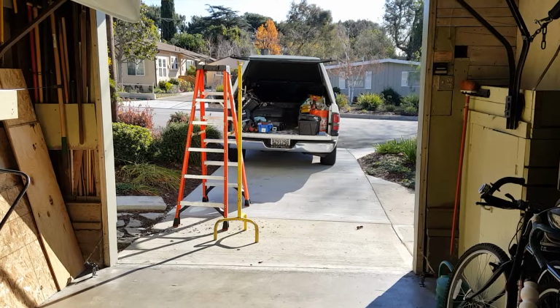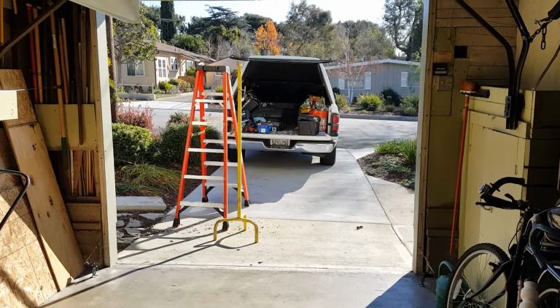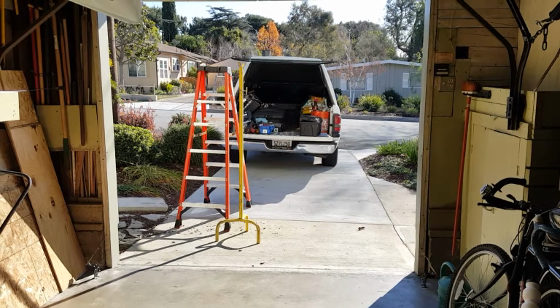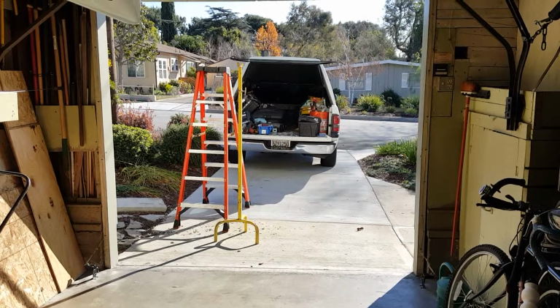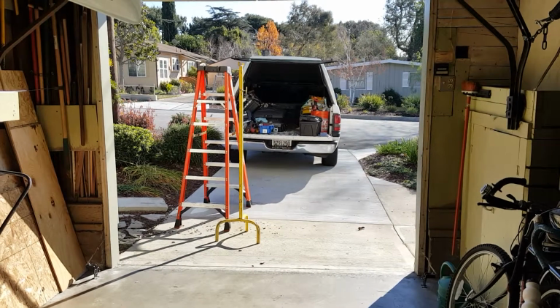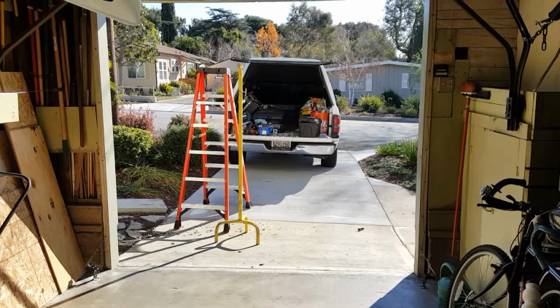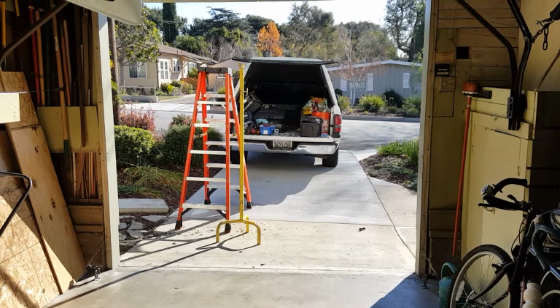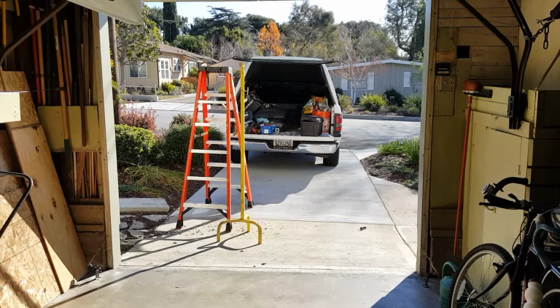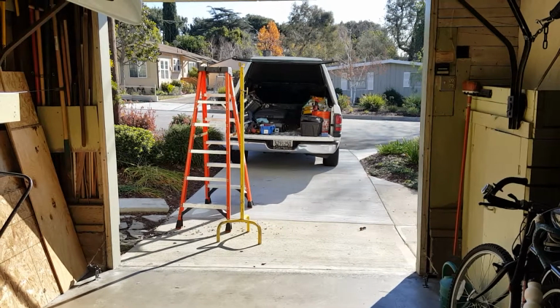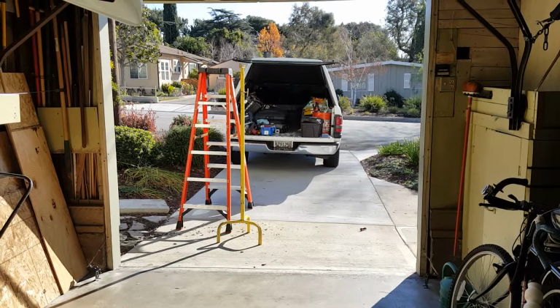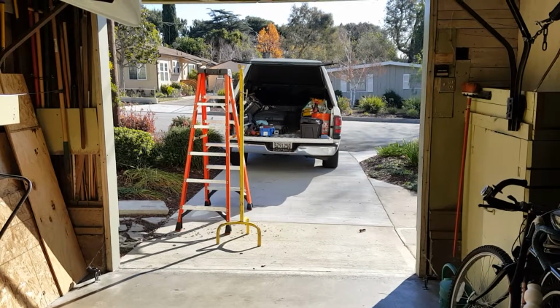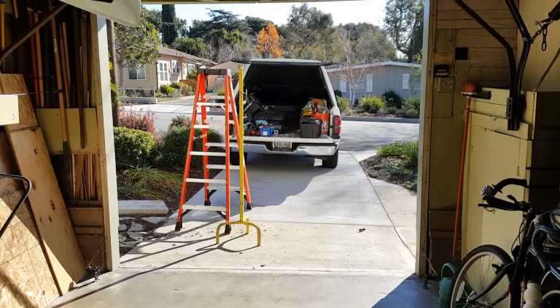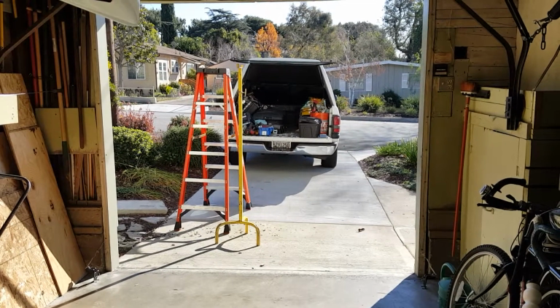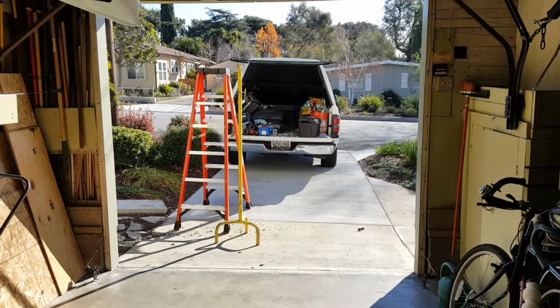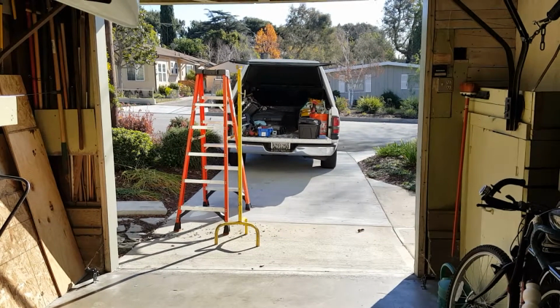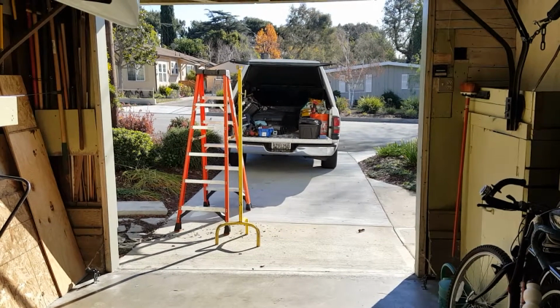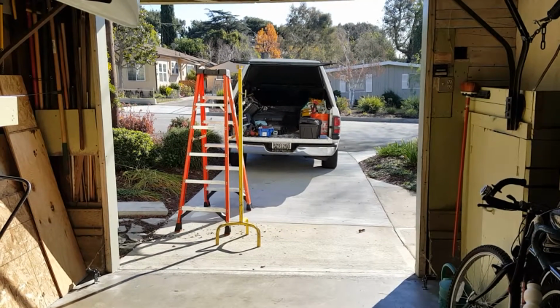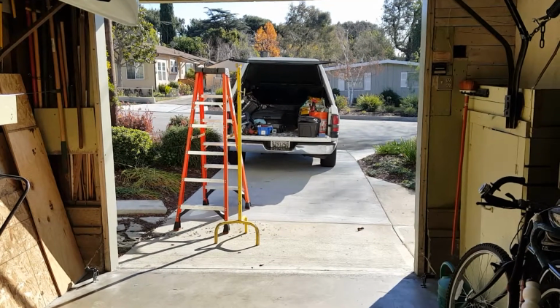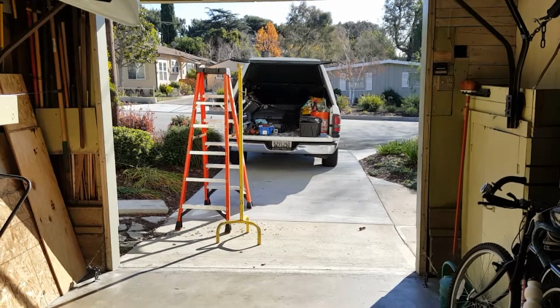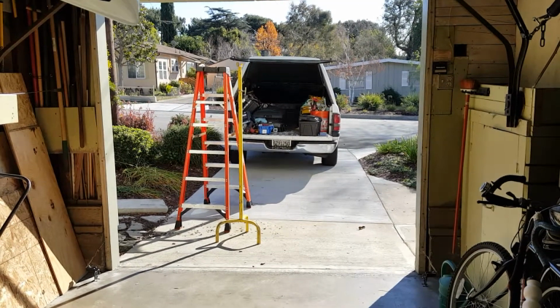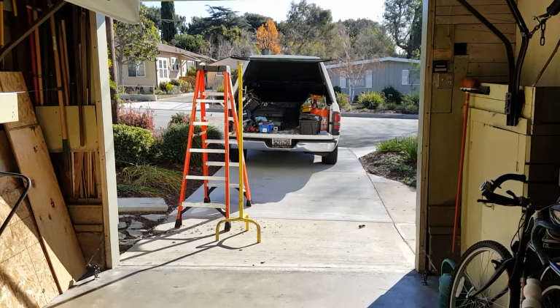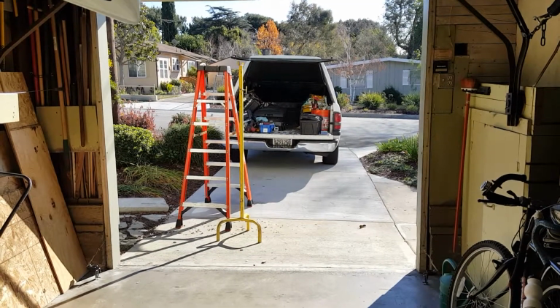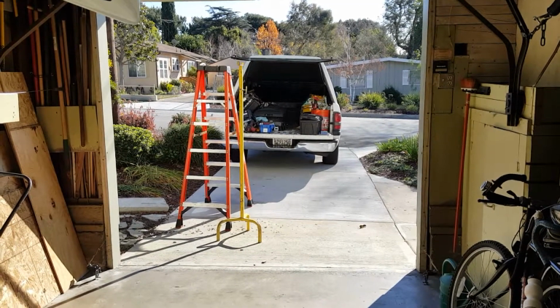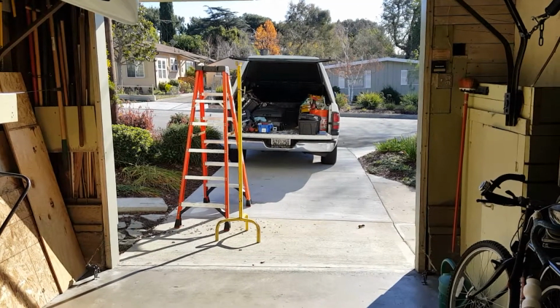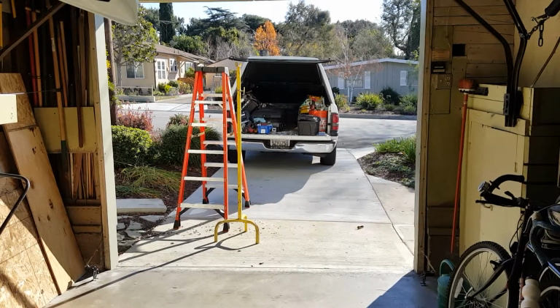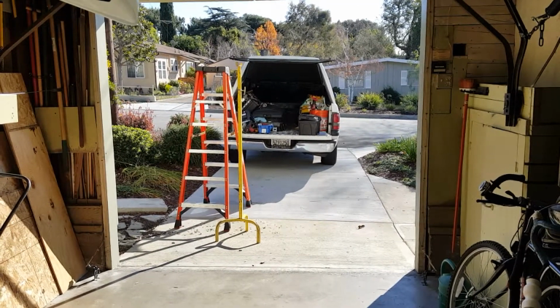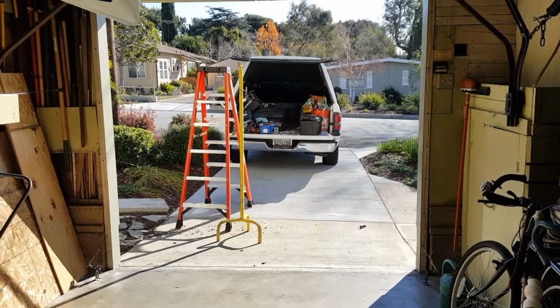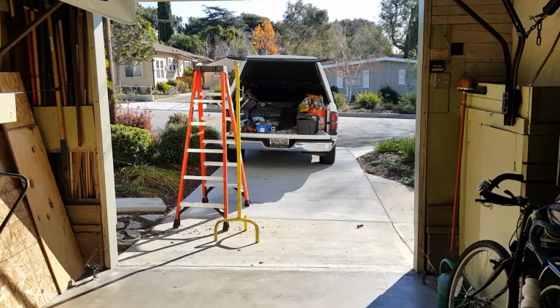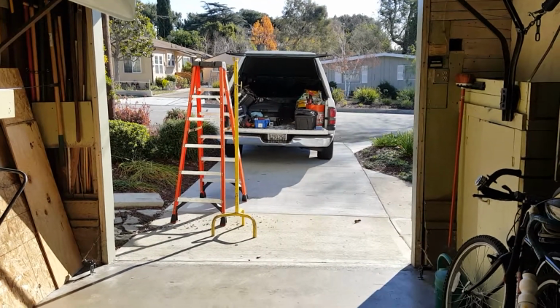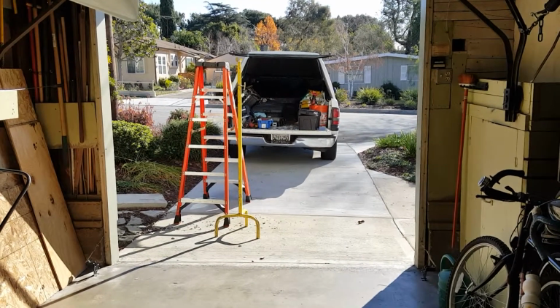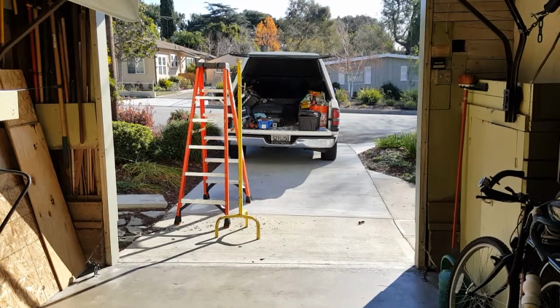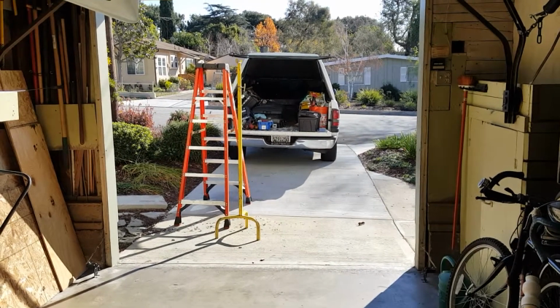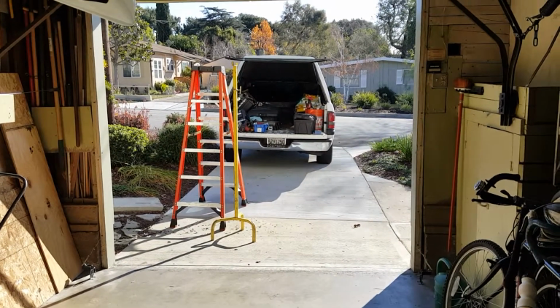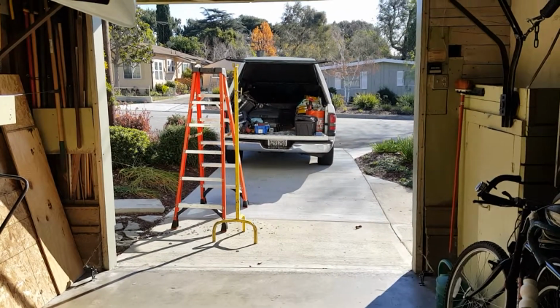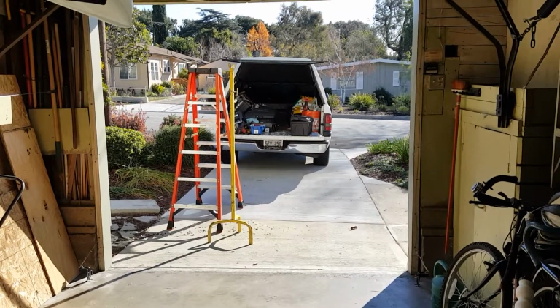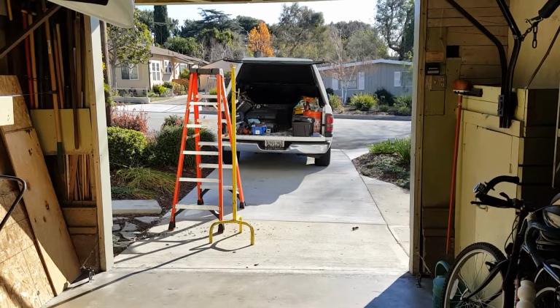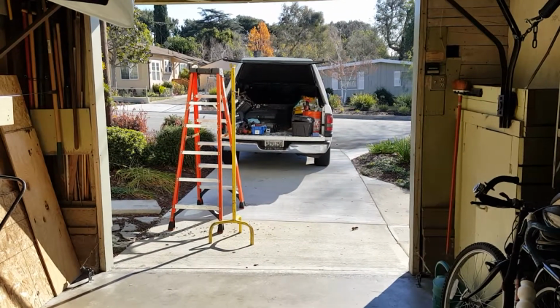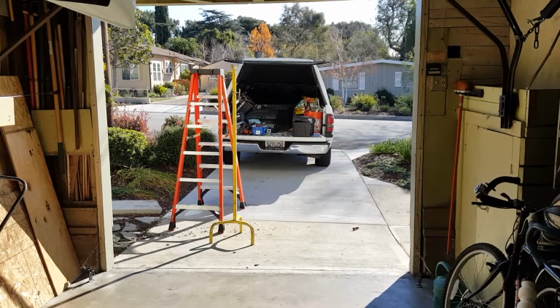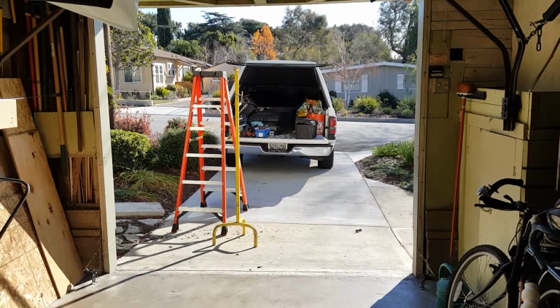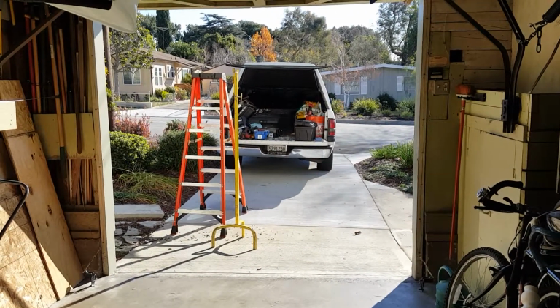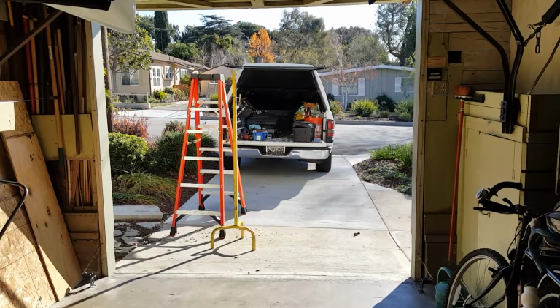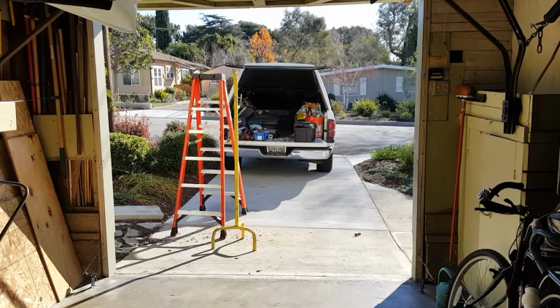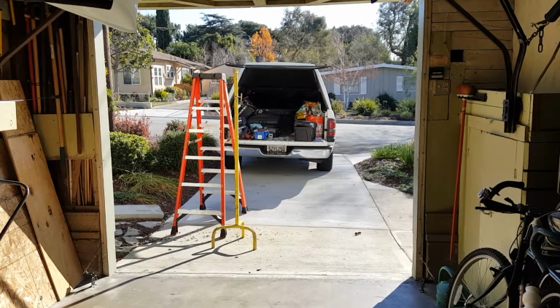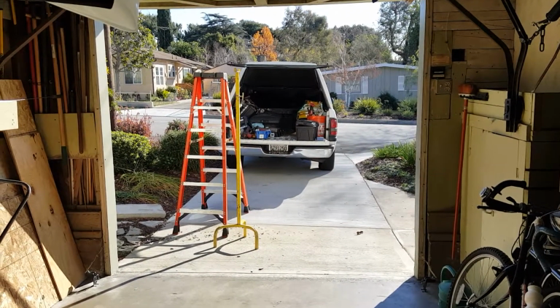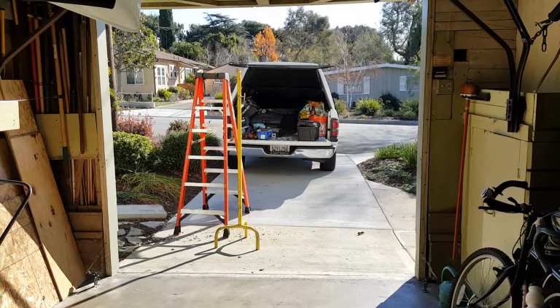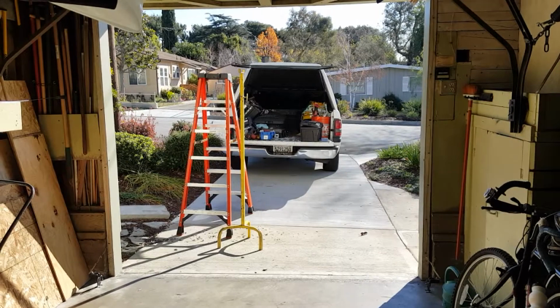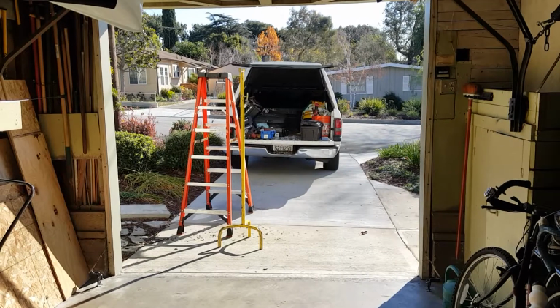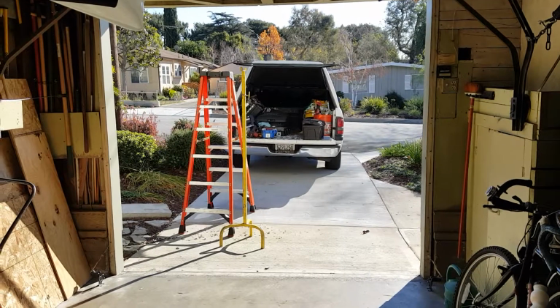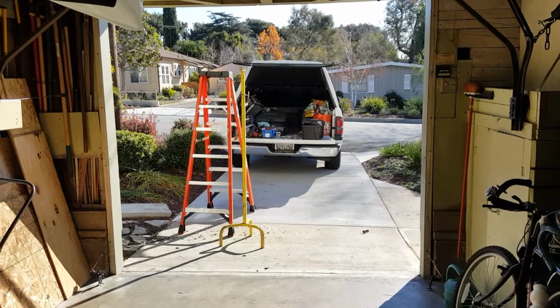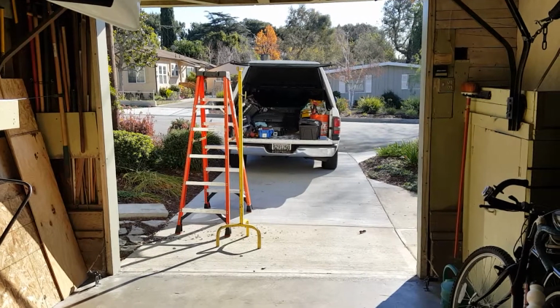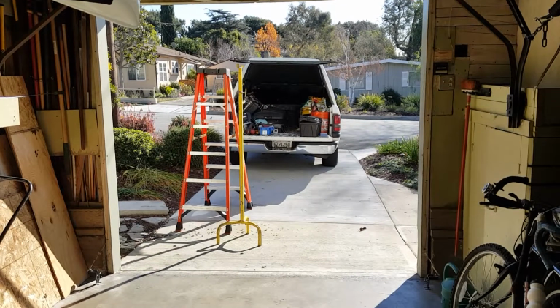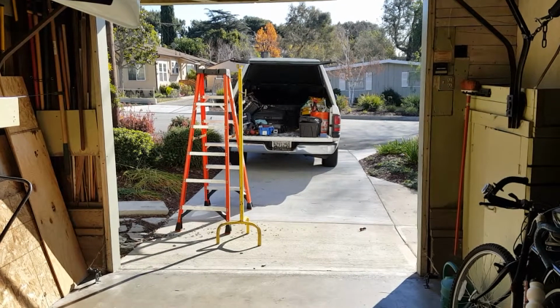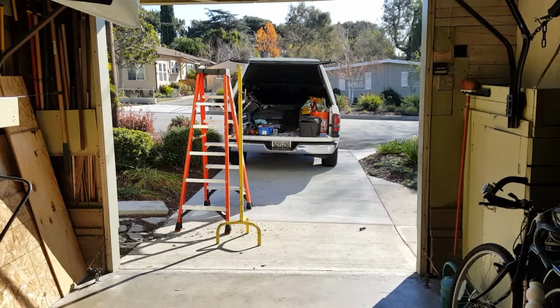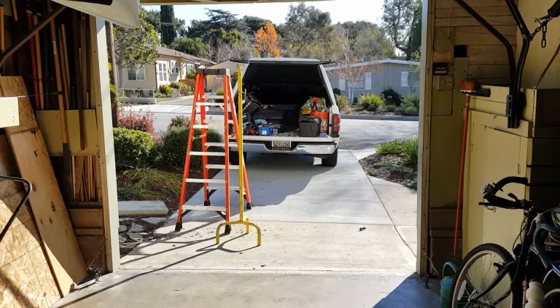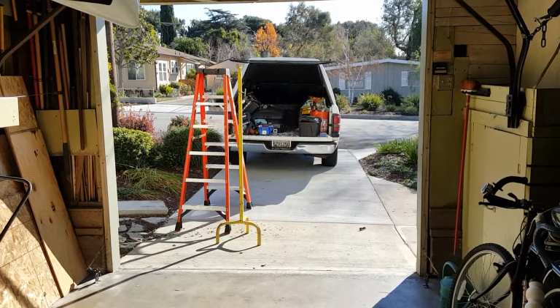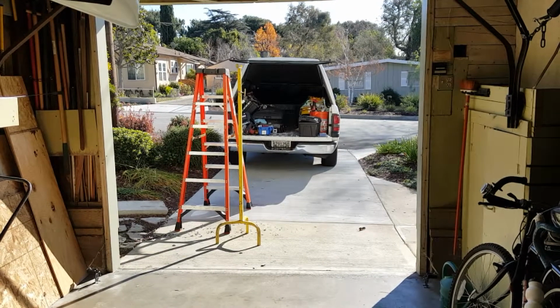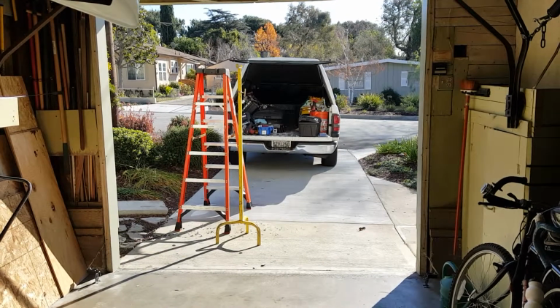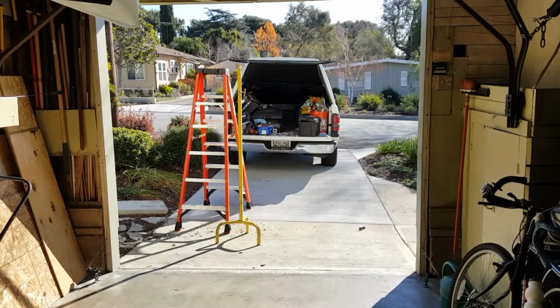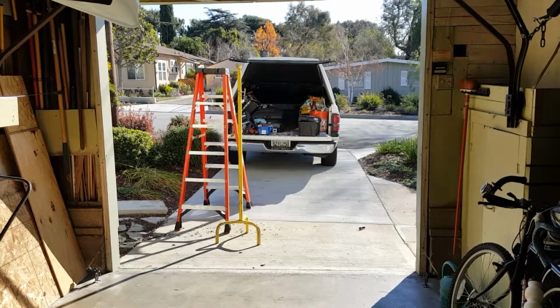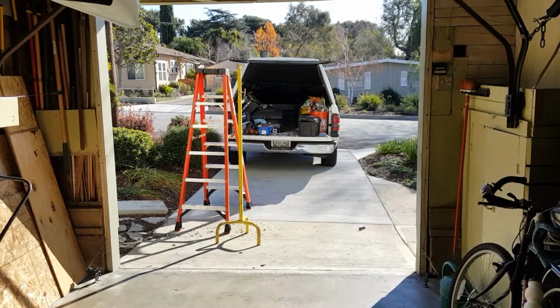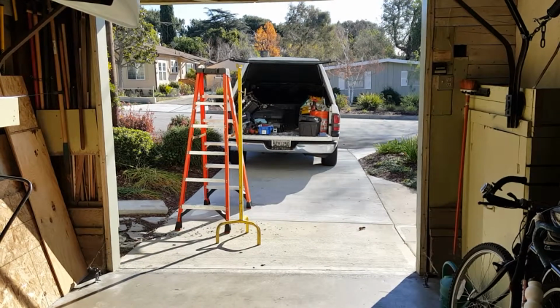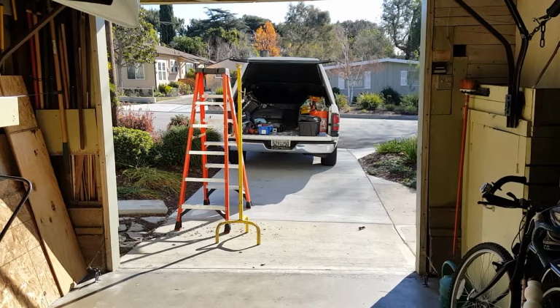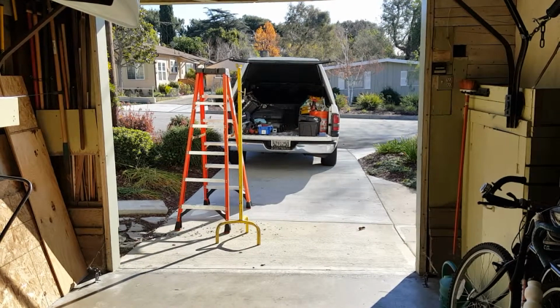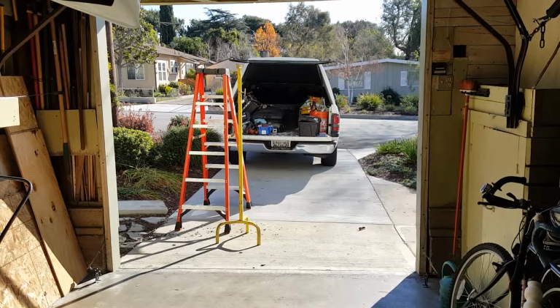Hi, this is Vic from Sears Garage Doors. I just wanted to give you a proper demonstration of a garage door balance test.